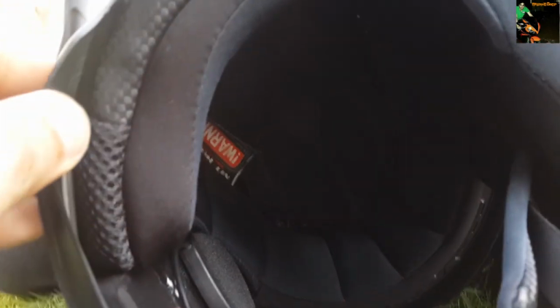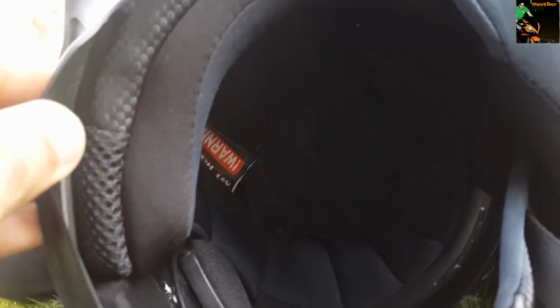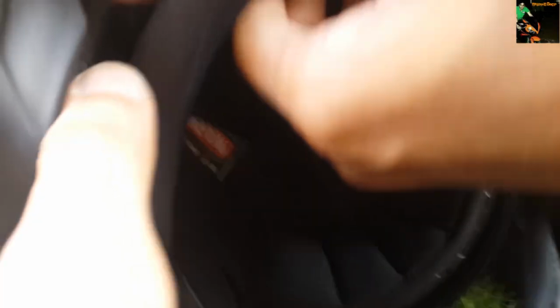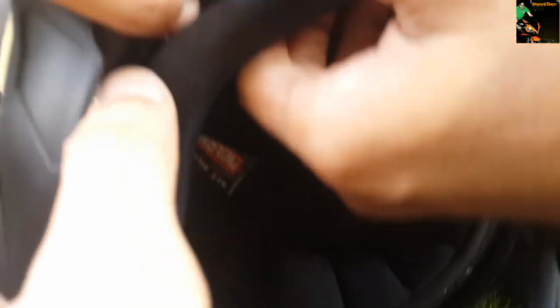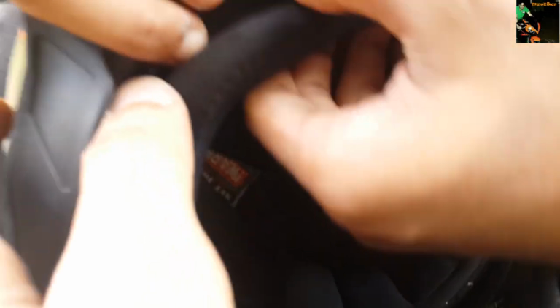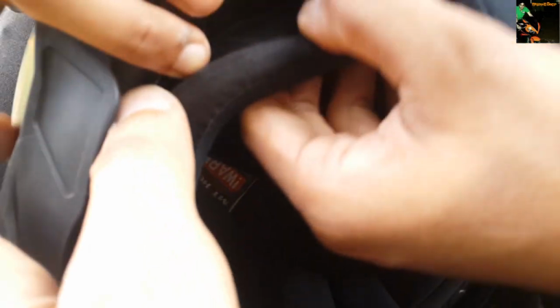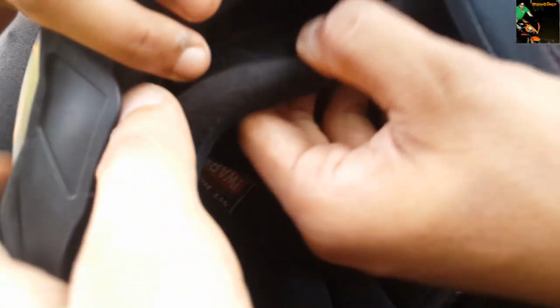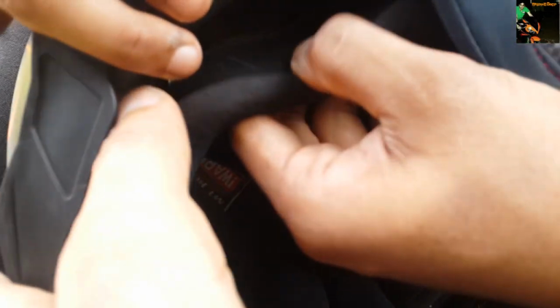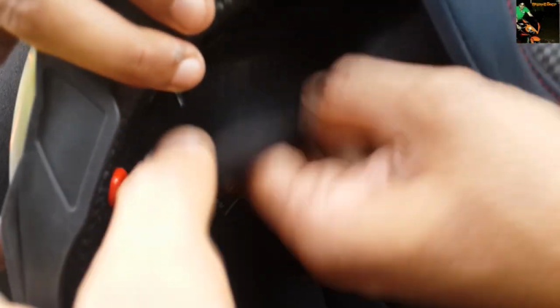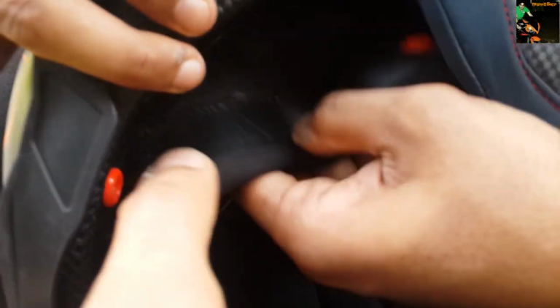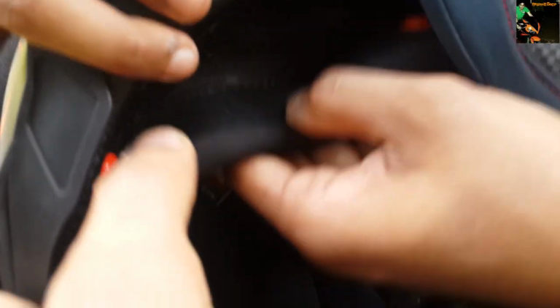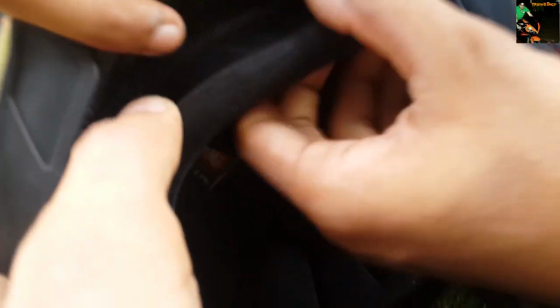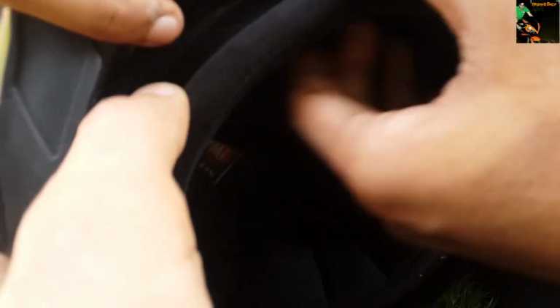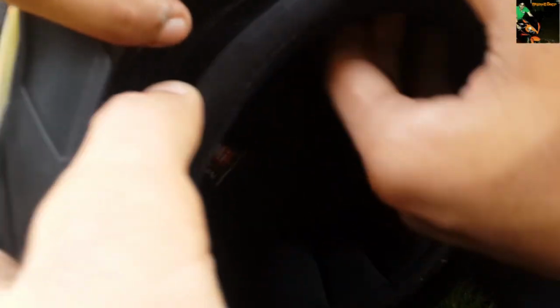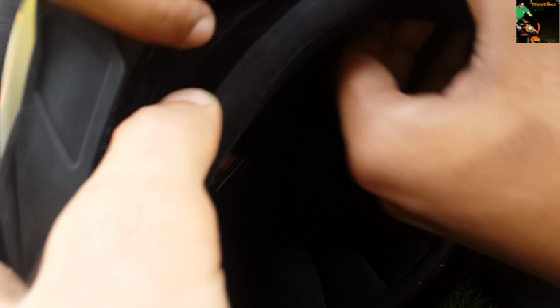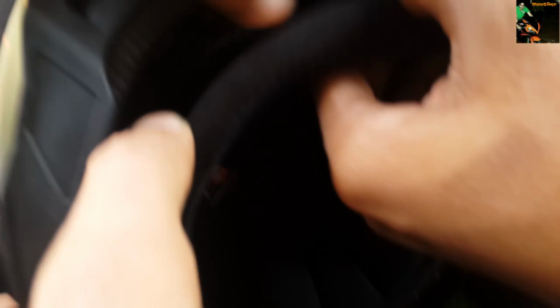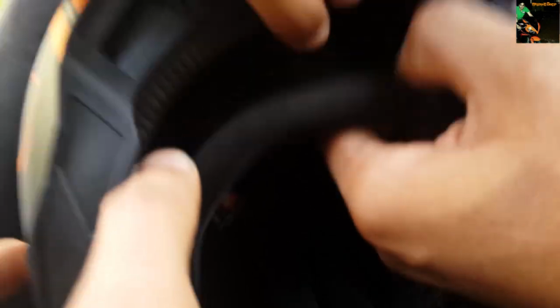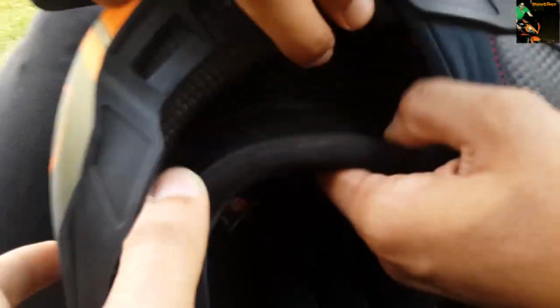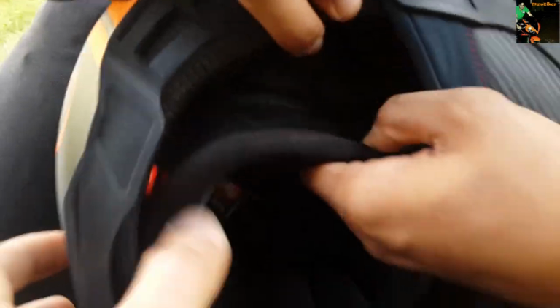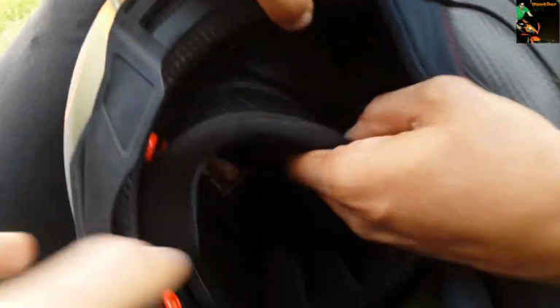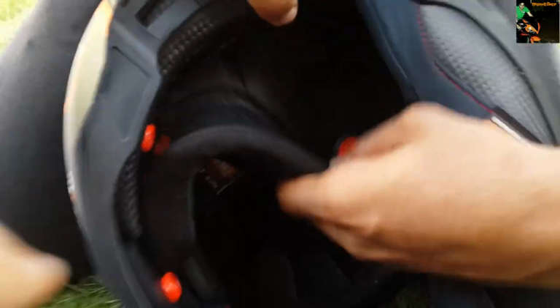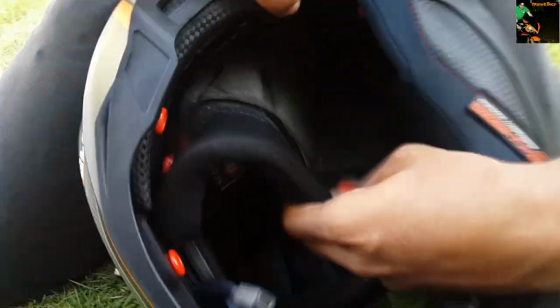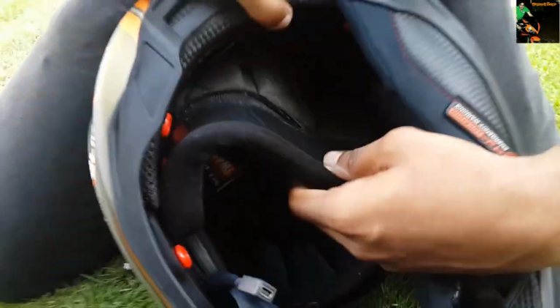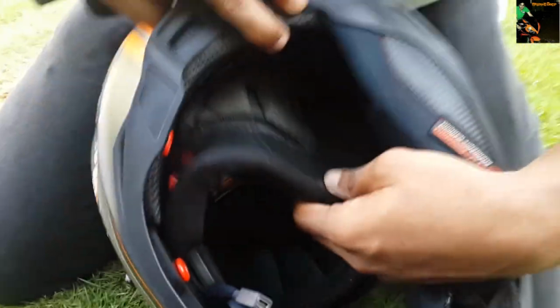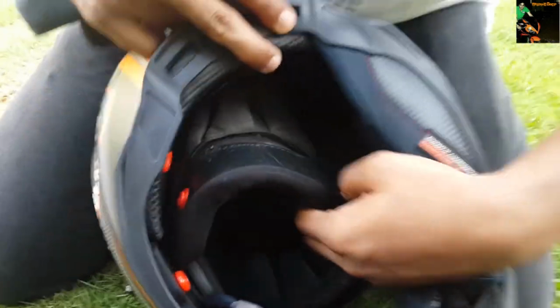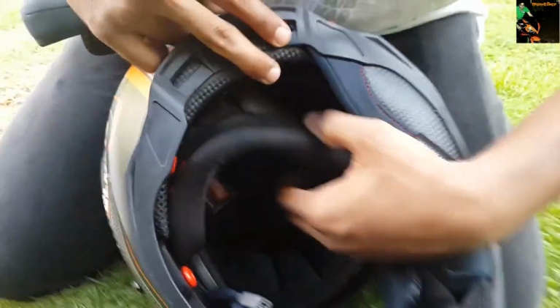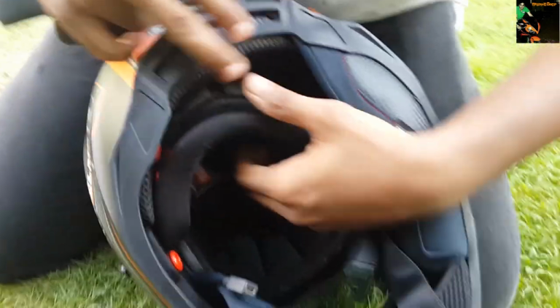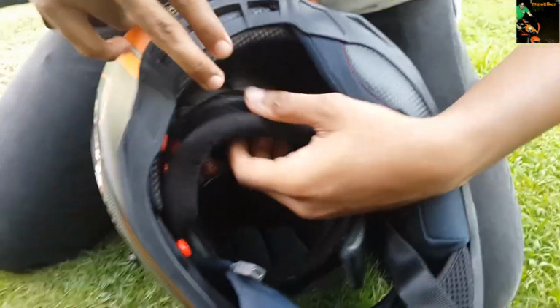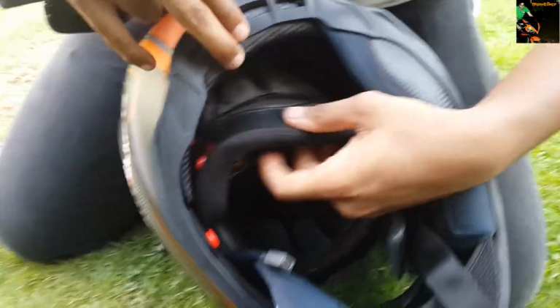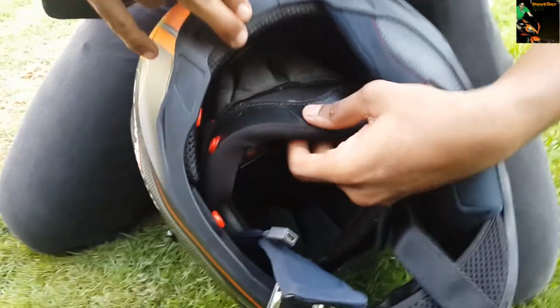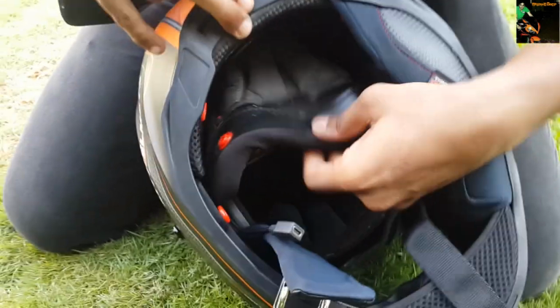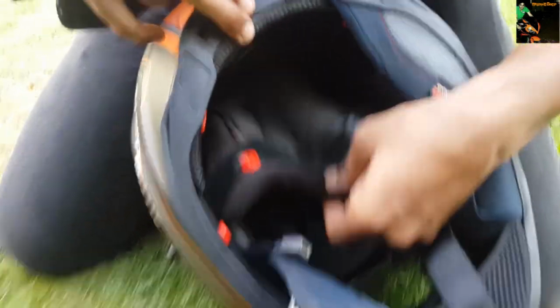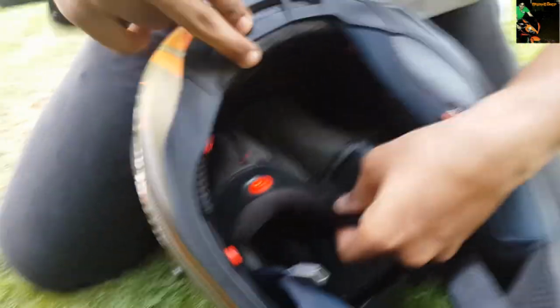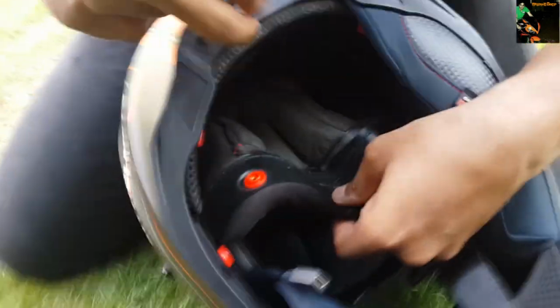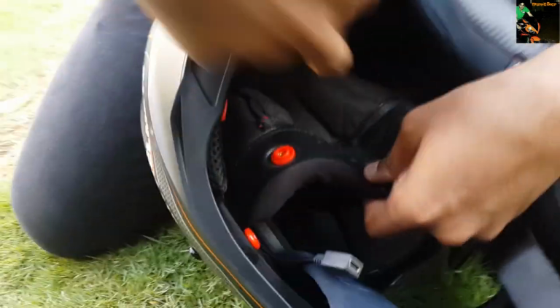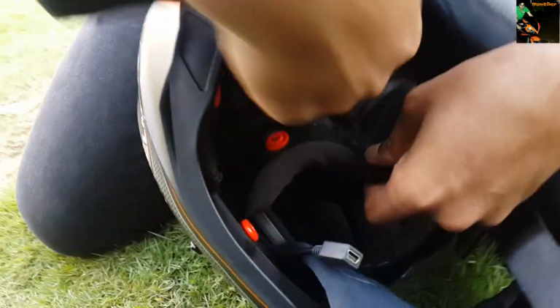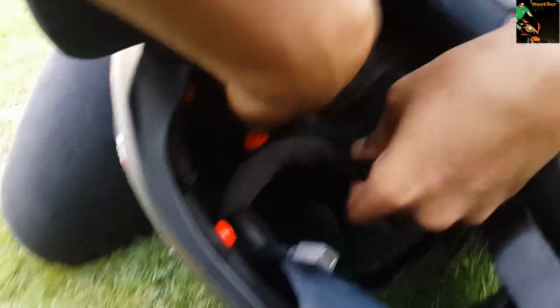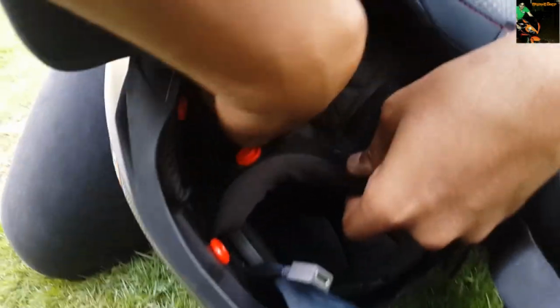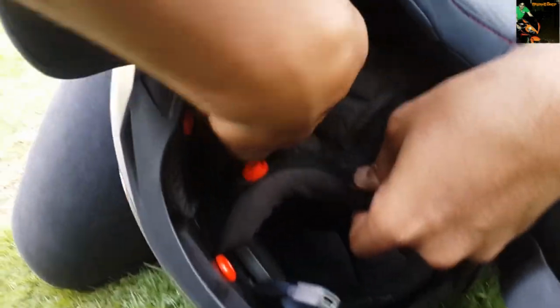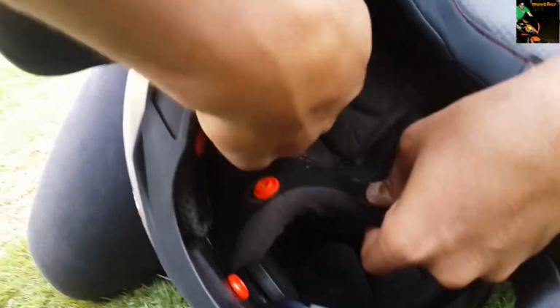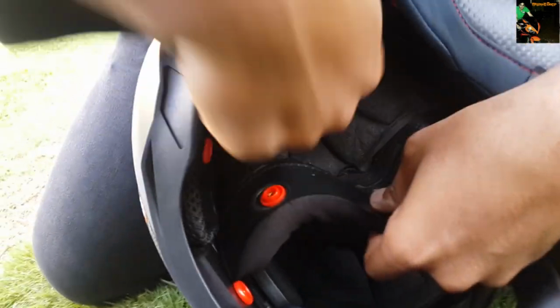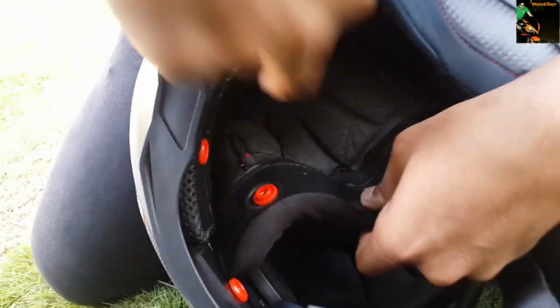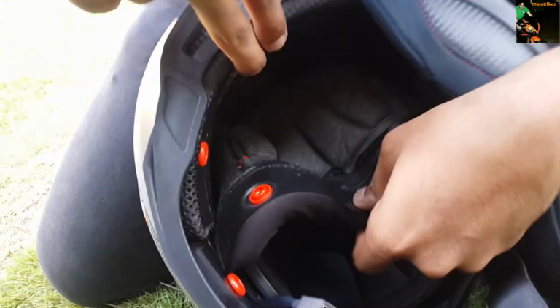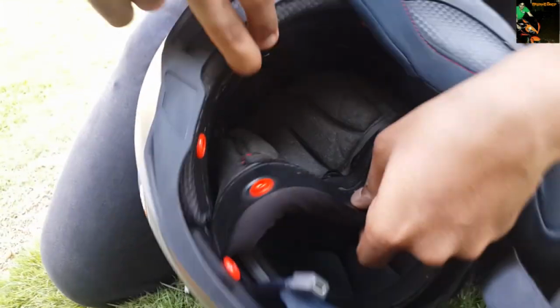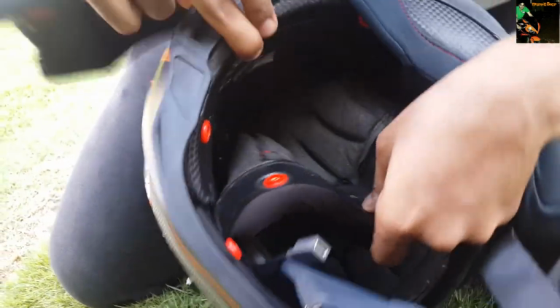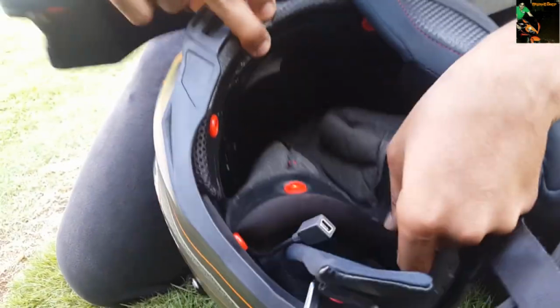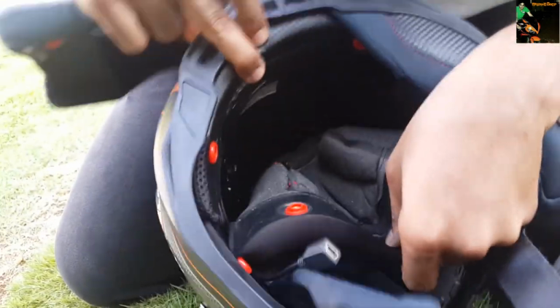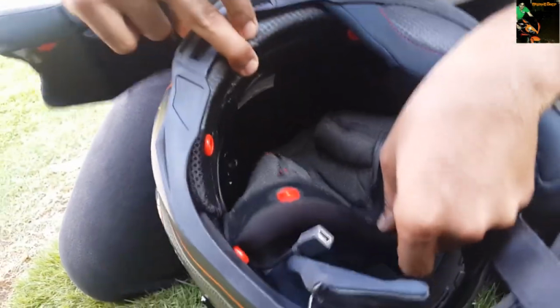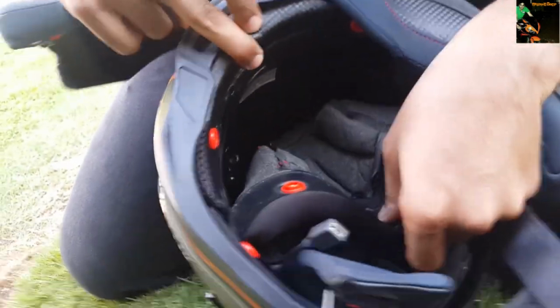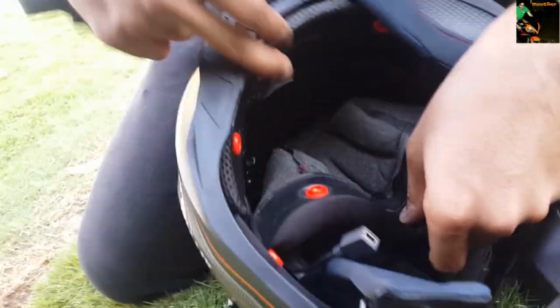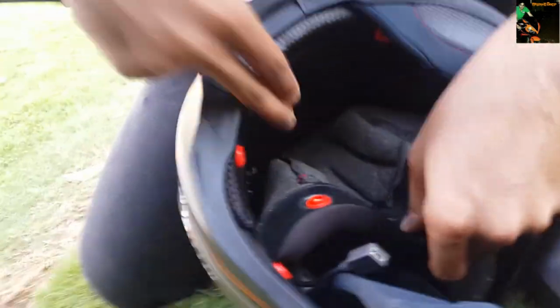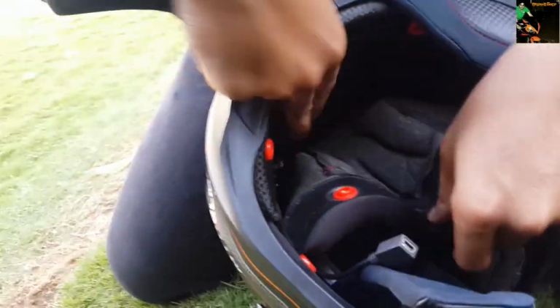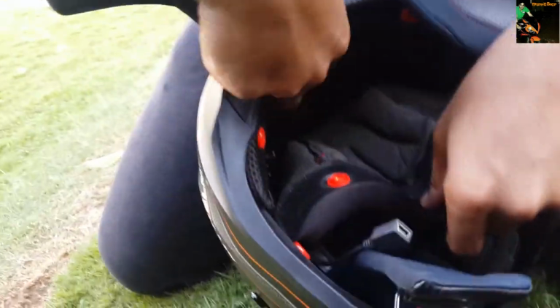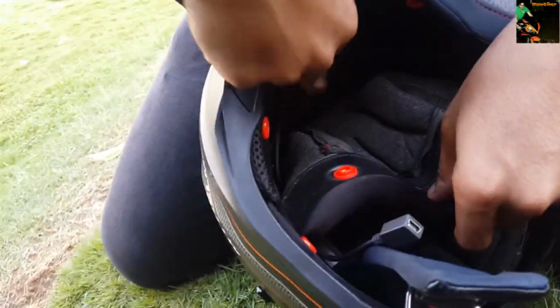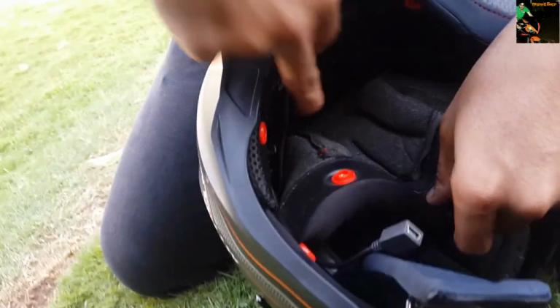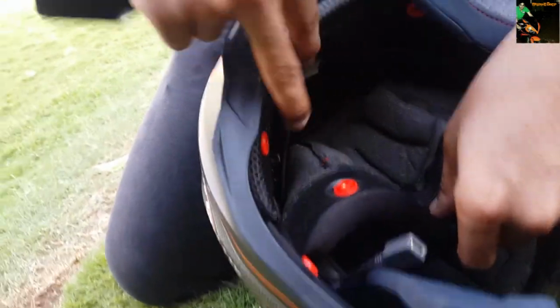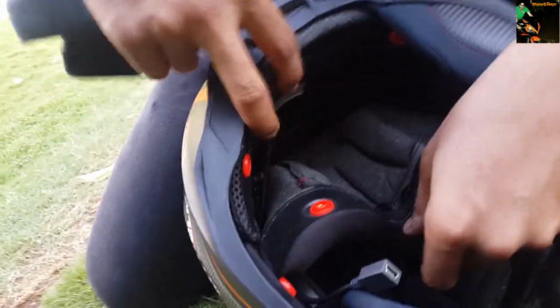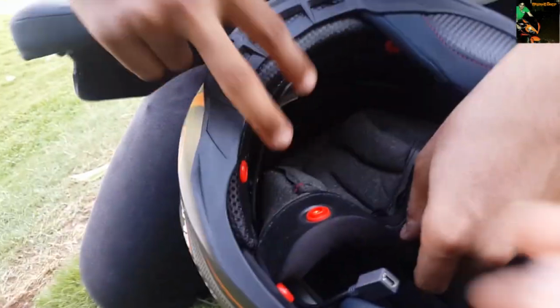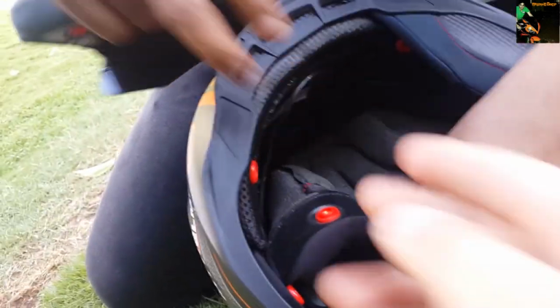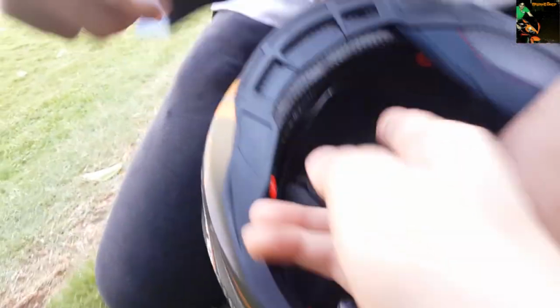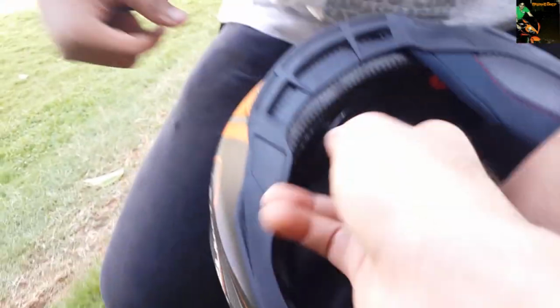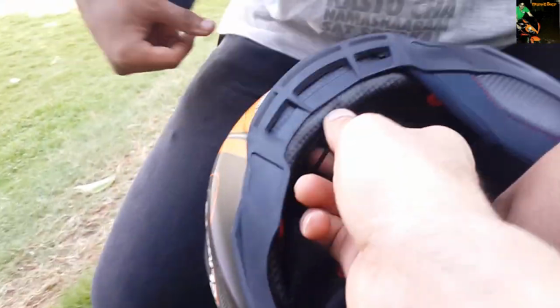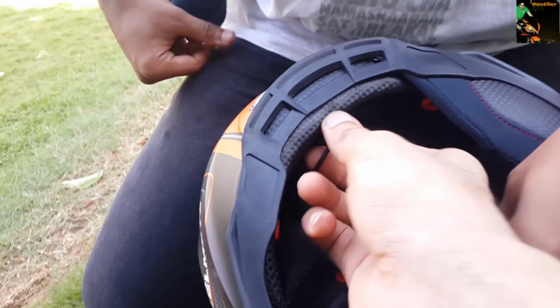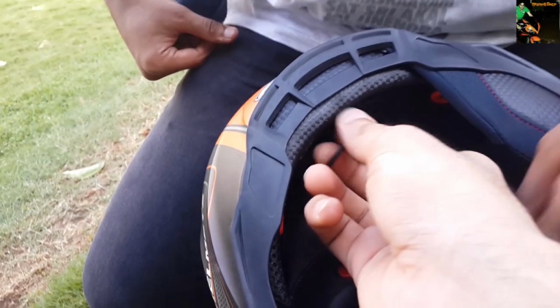The wires will be hidden inside your liner and only the charging port will be exposed, but you can also hide it underneath somewhere.